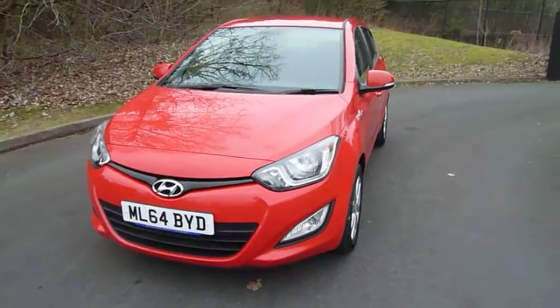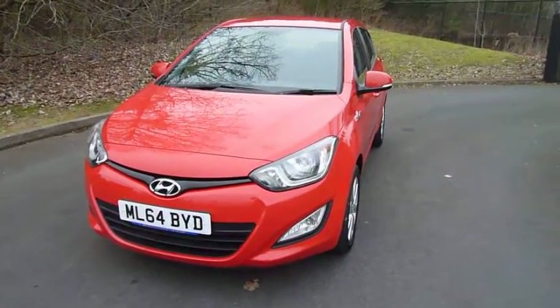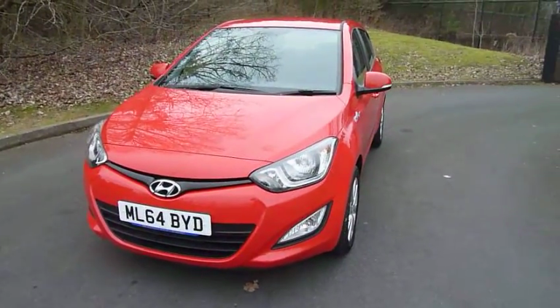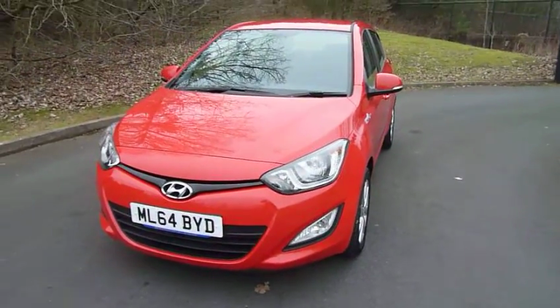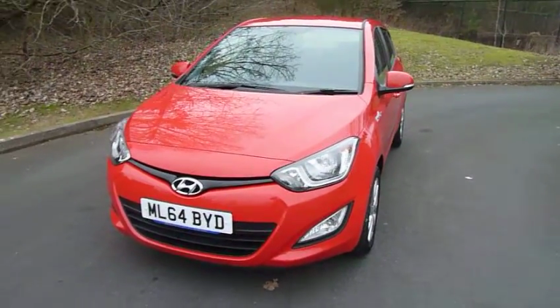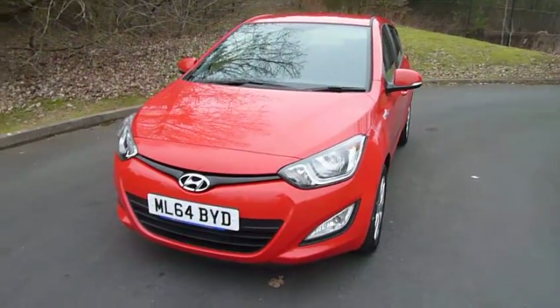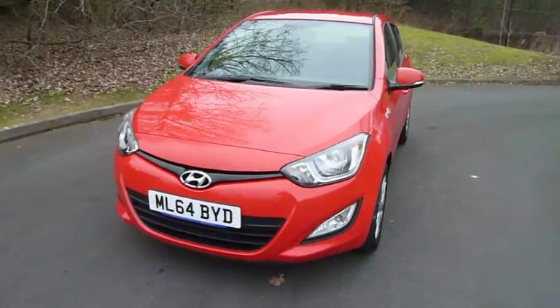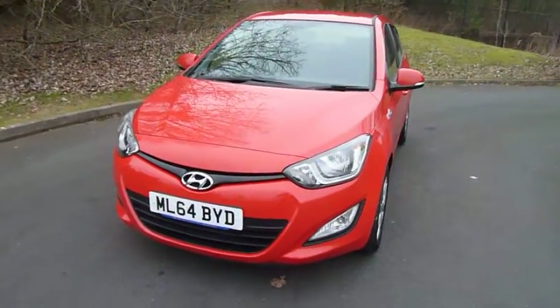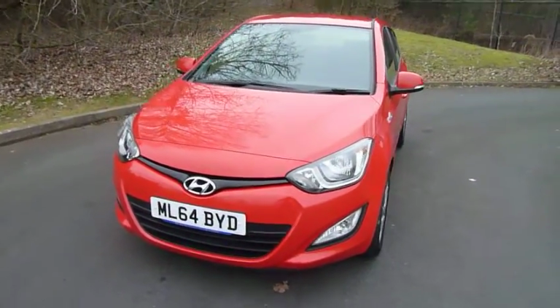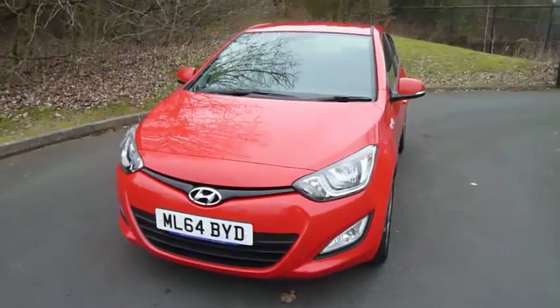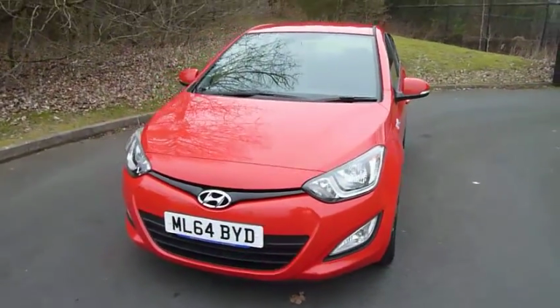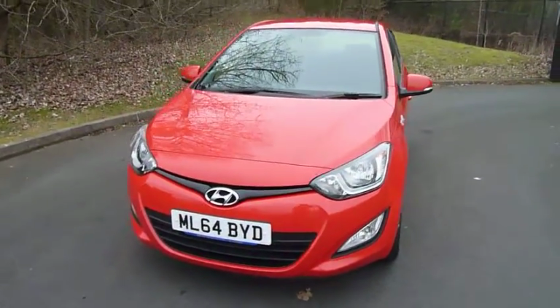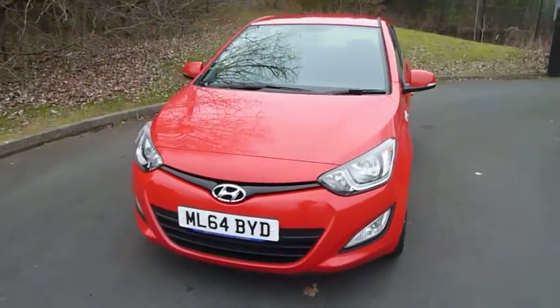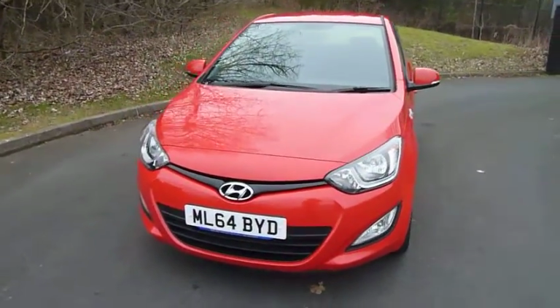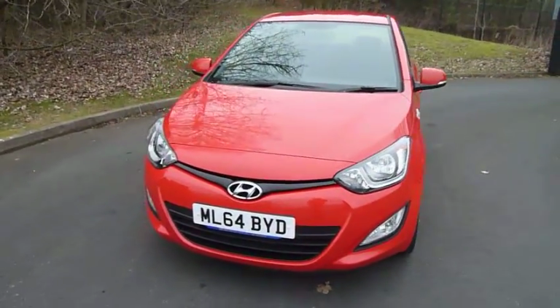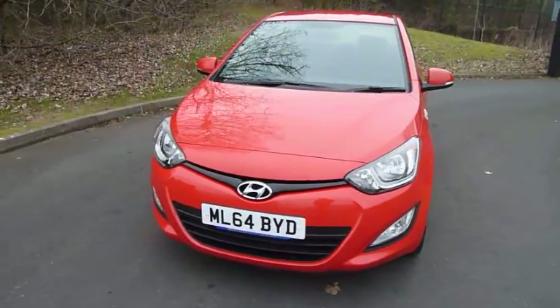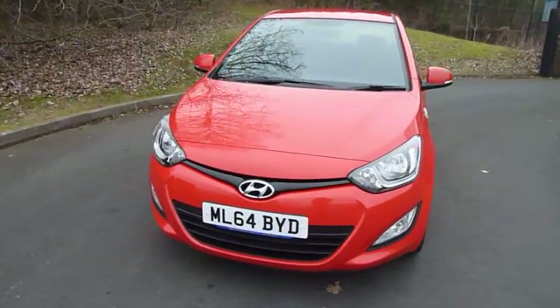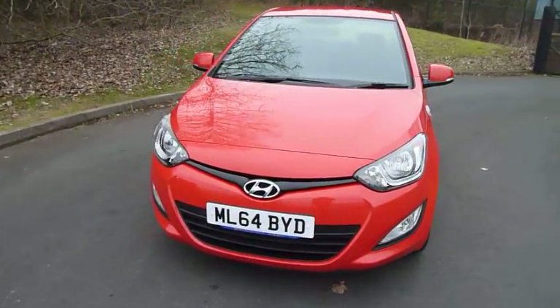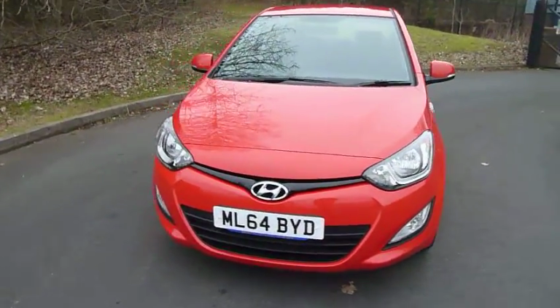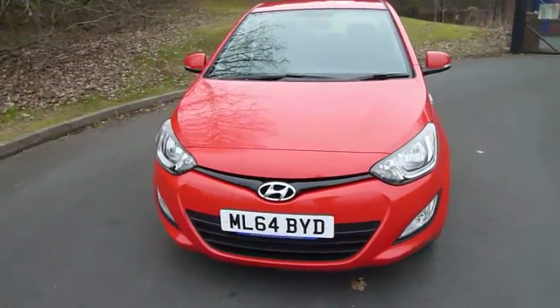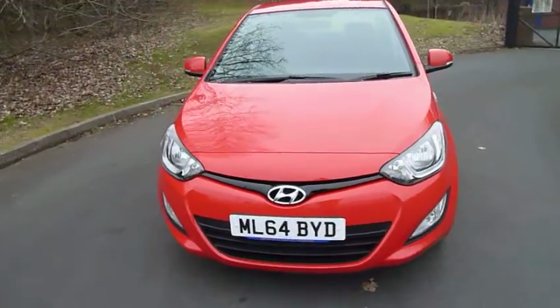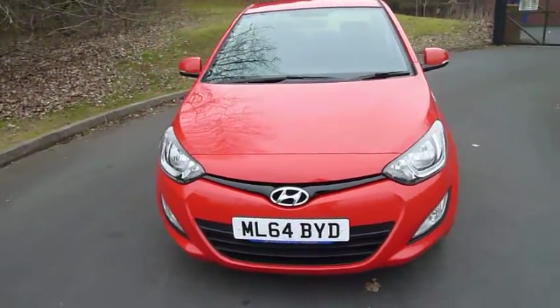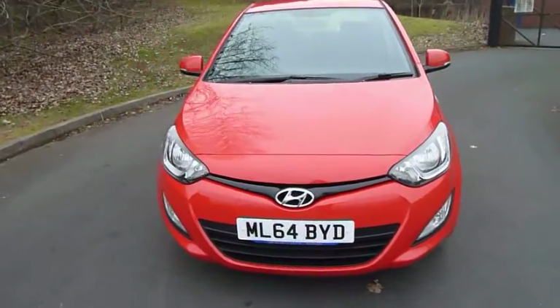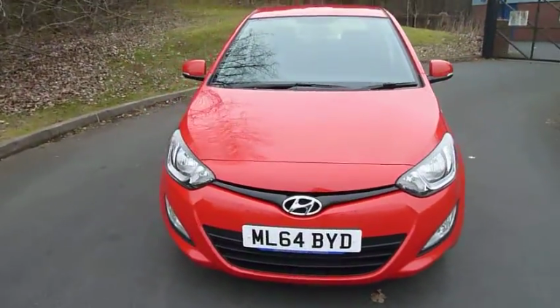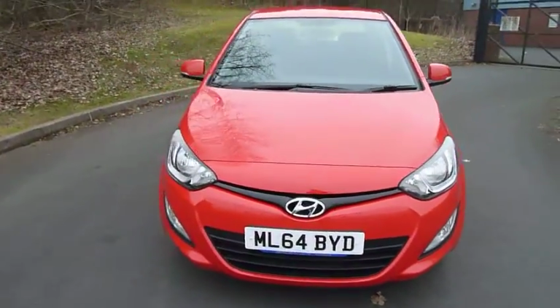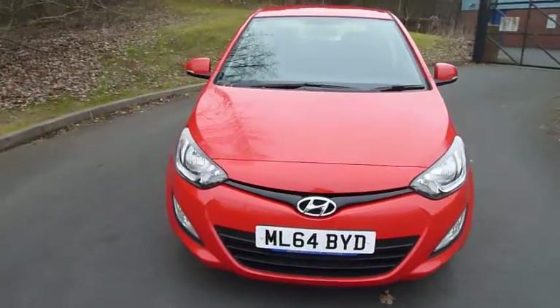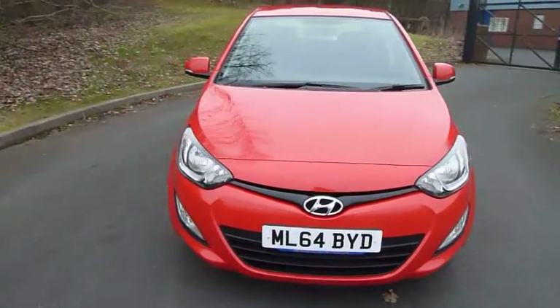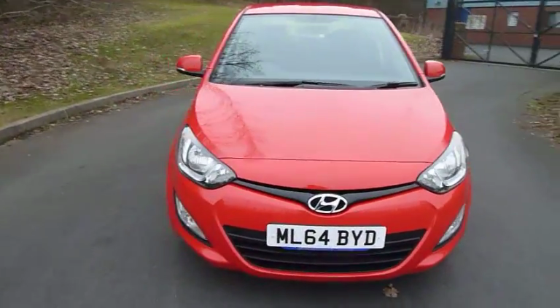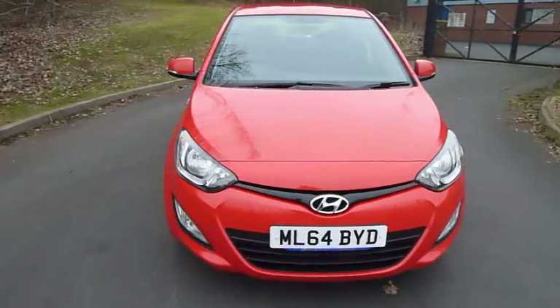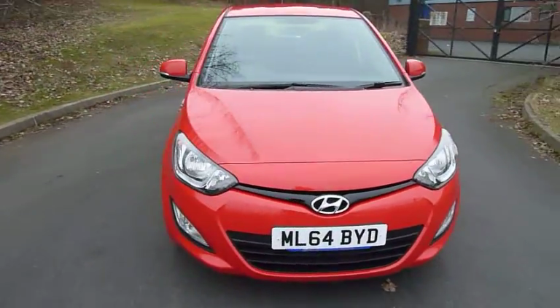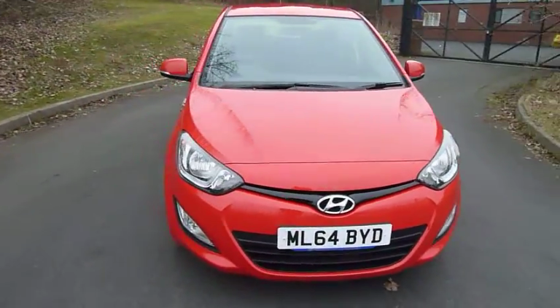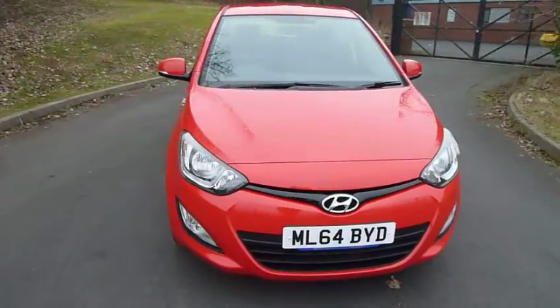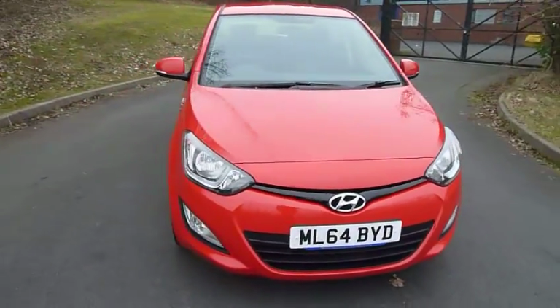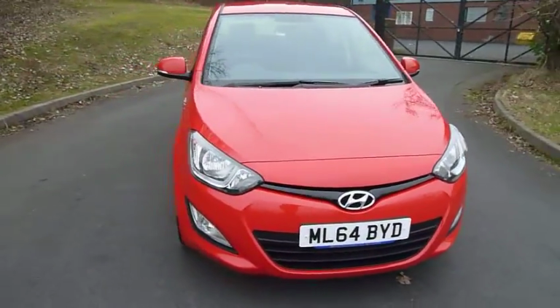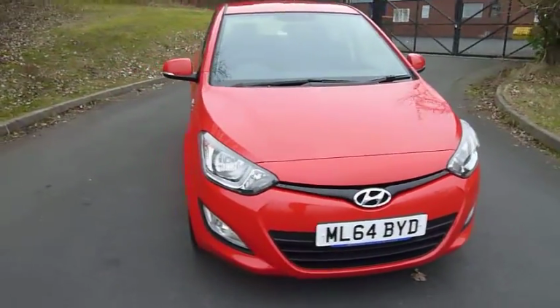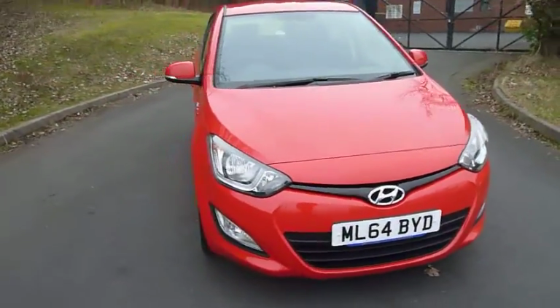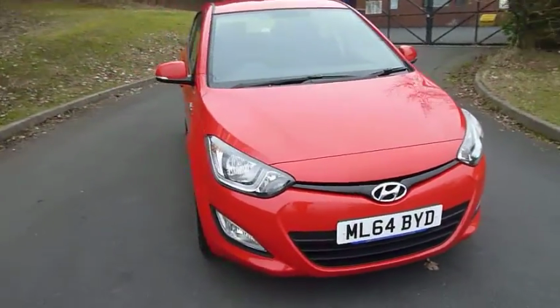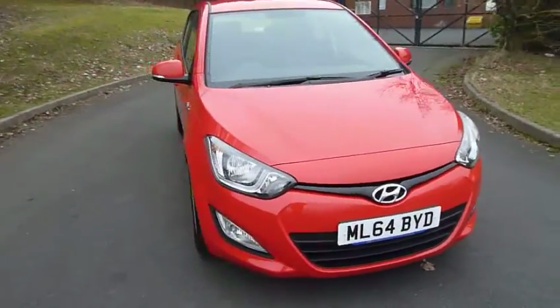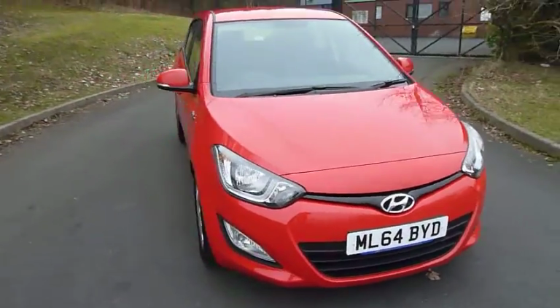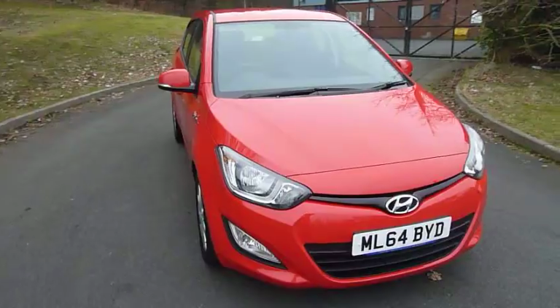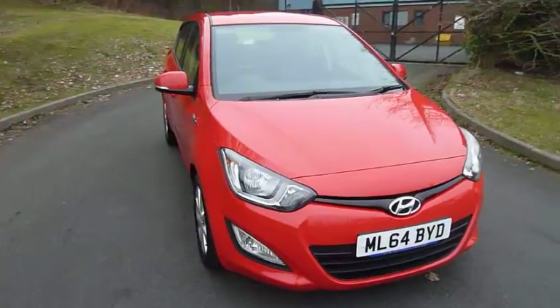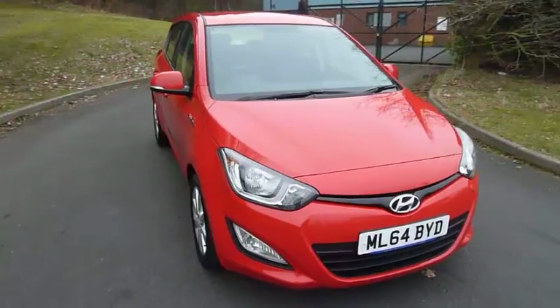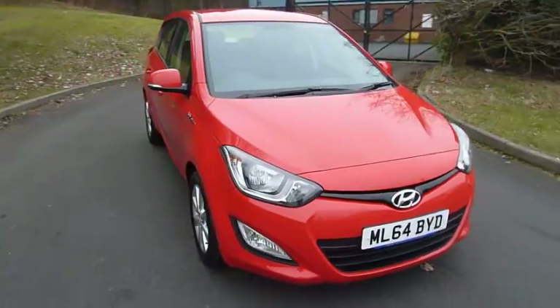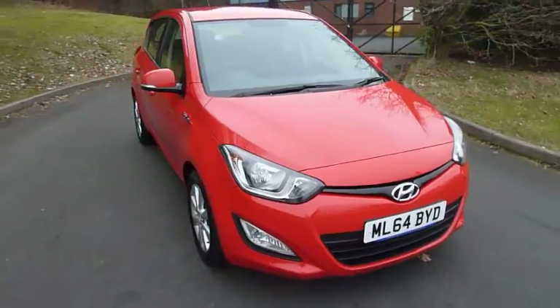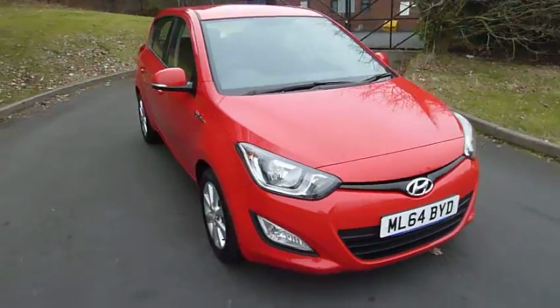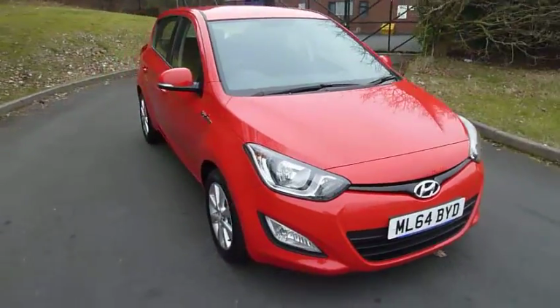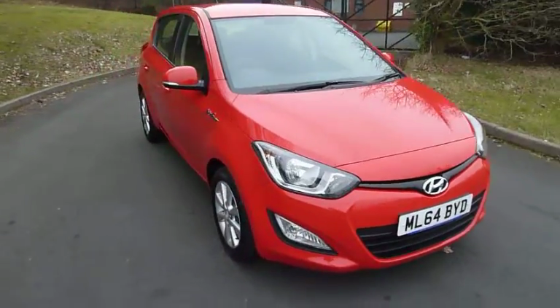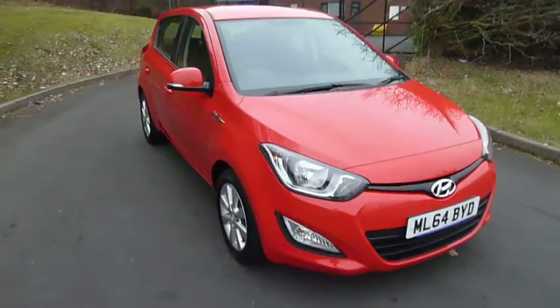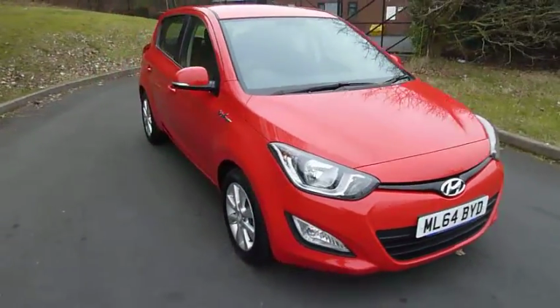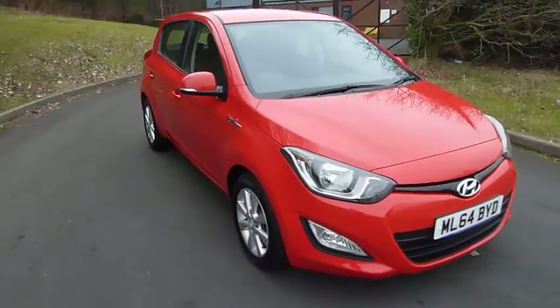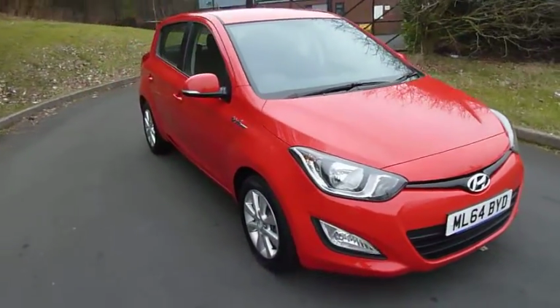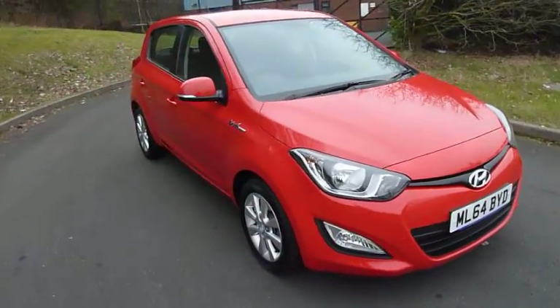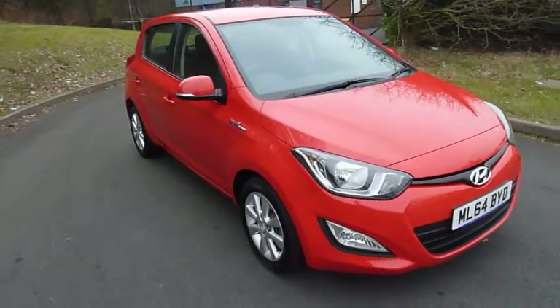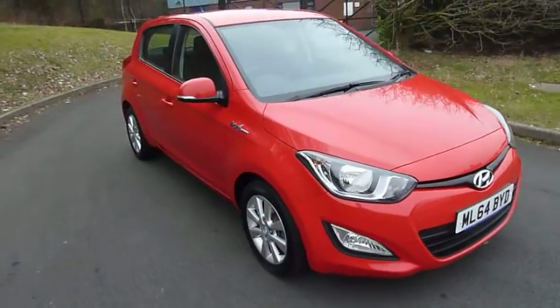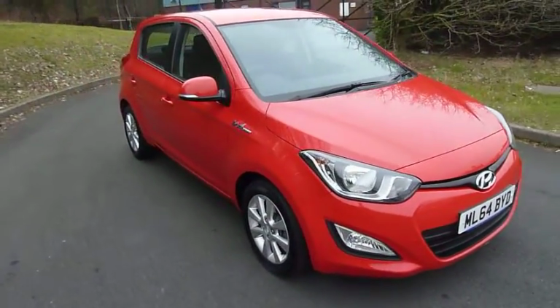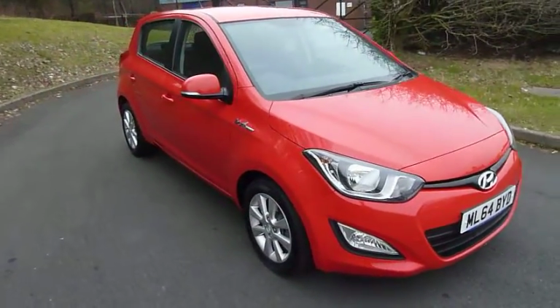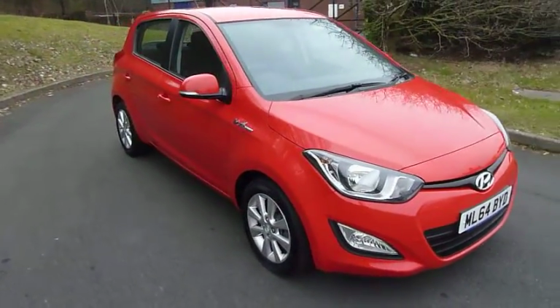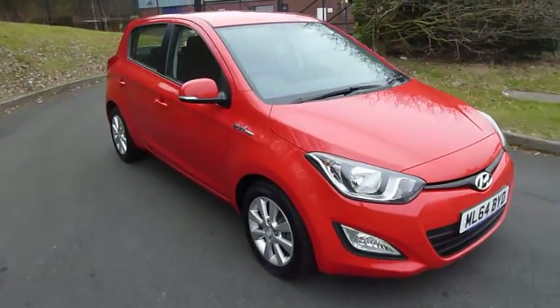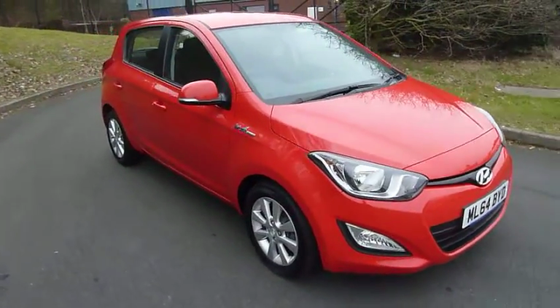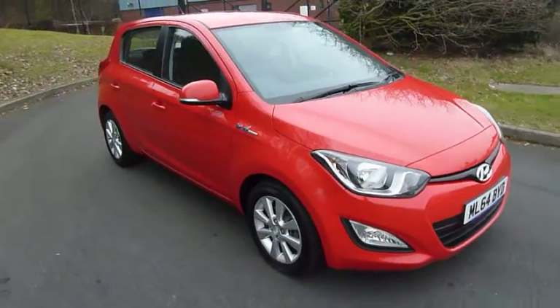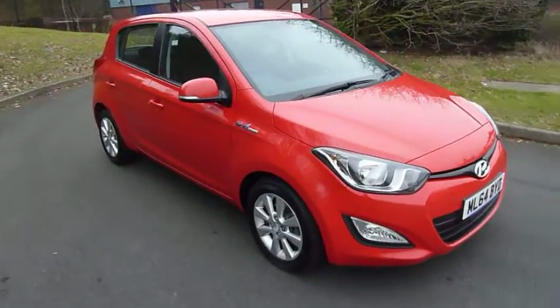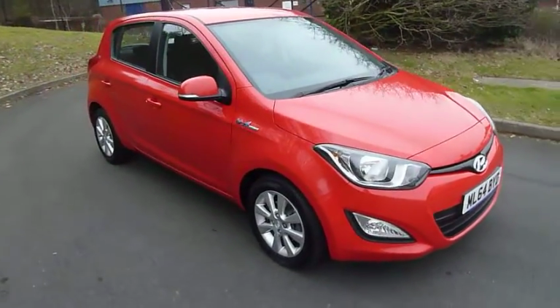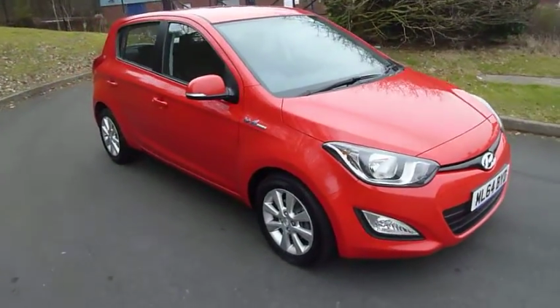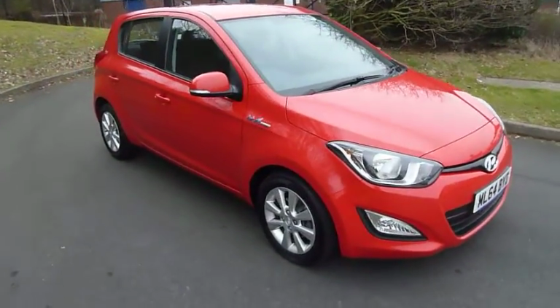Hi guys, it's Jay here from JT Hughes Hyundai. Today we have a red Hyundai i20 1.4 Active Blue Drive.